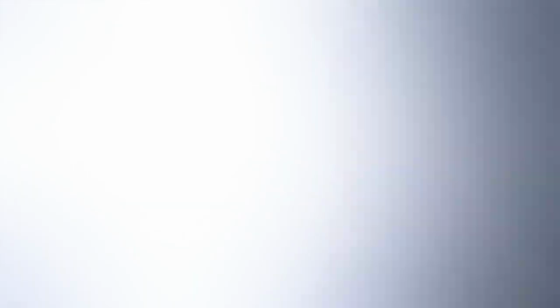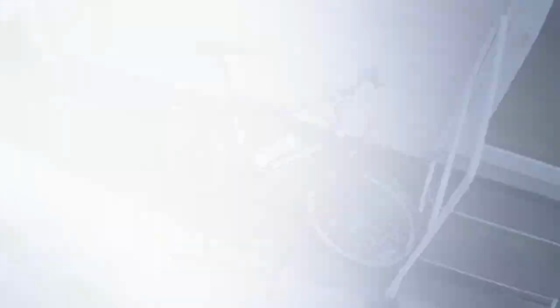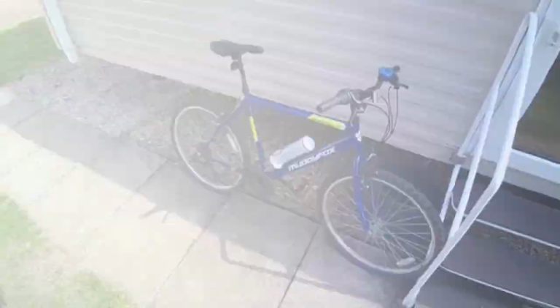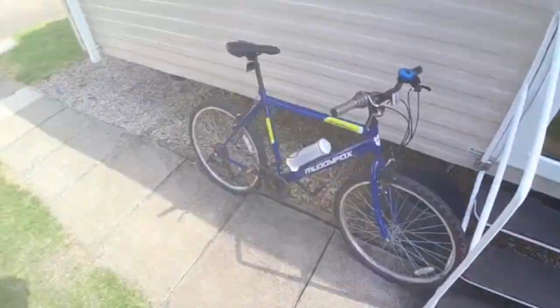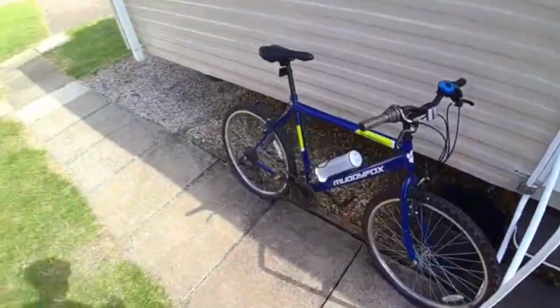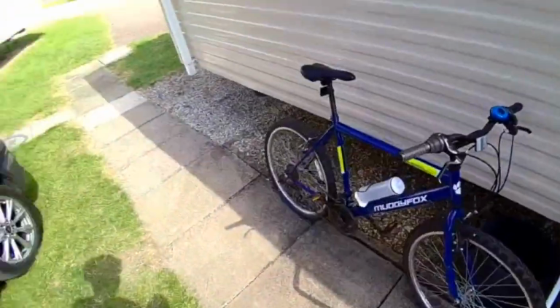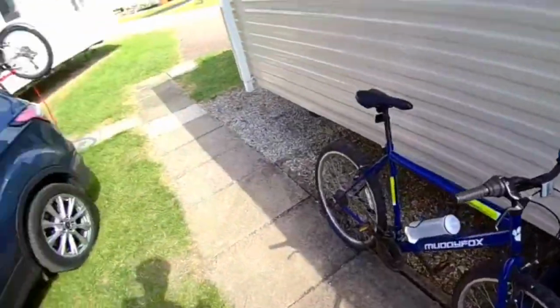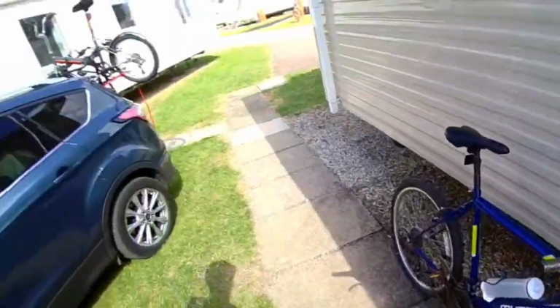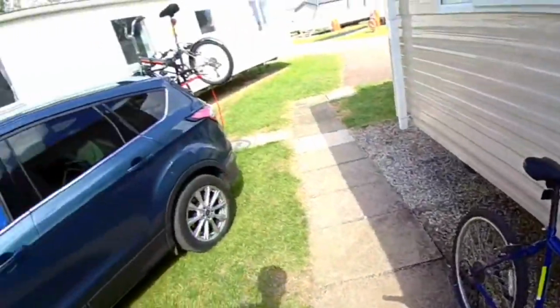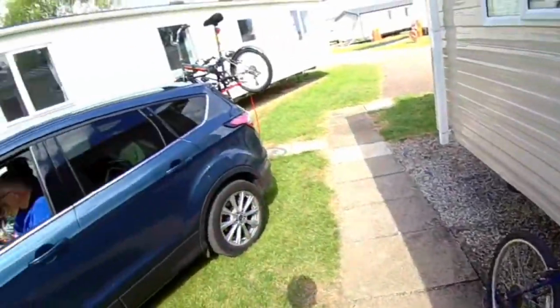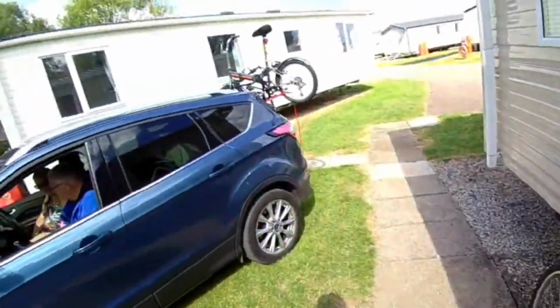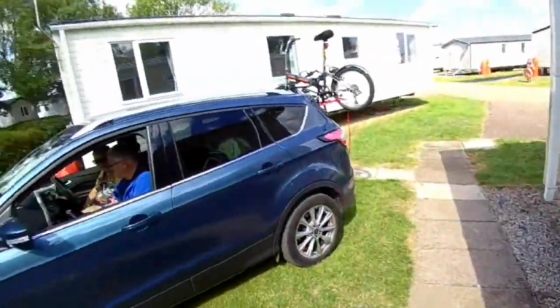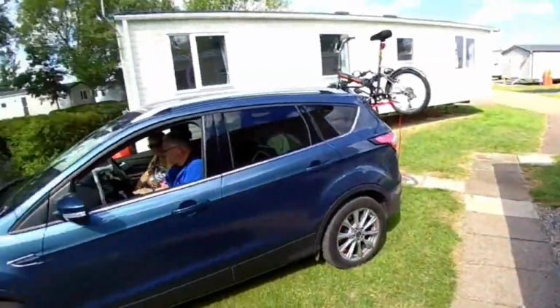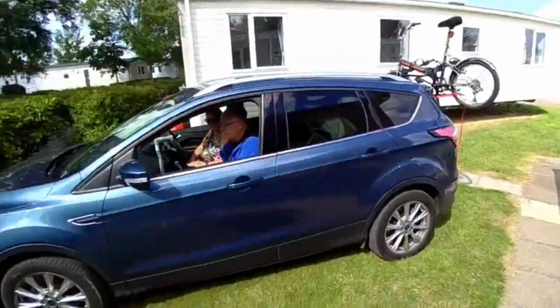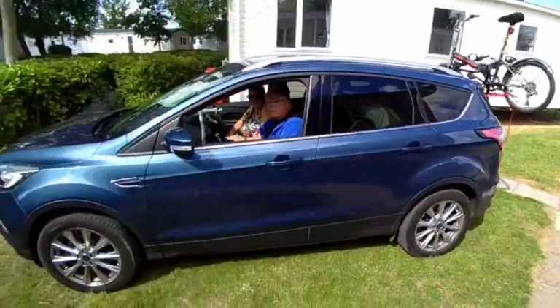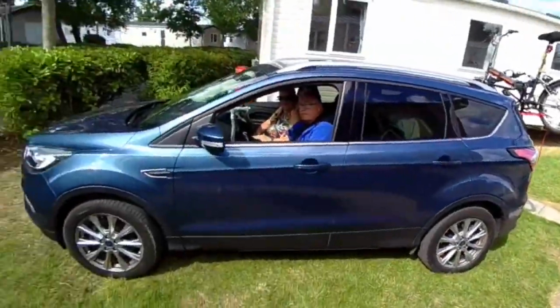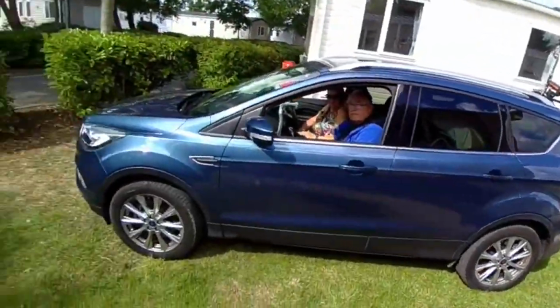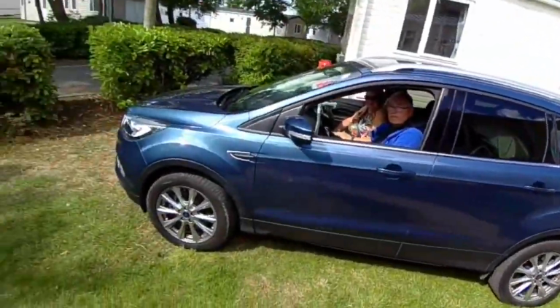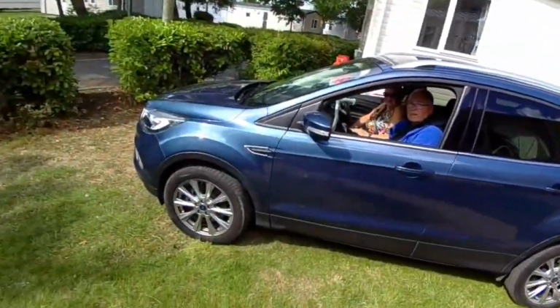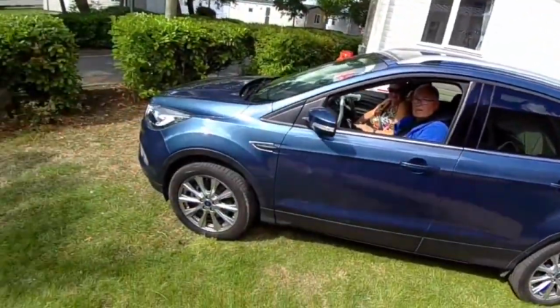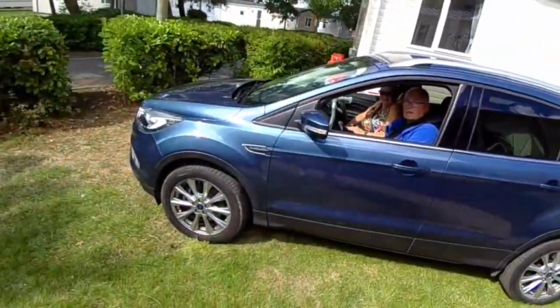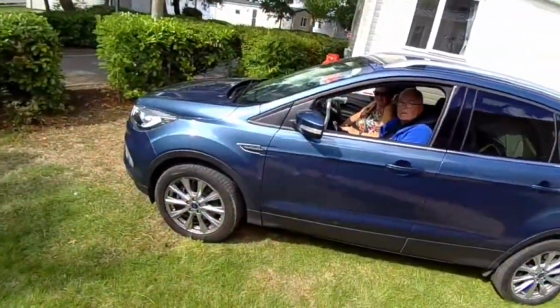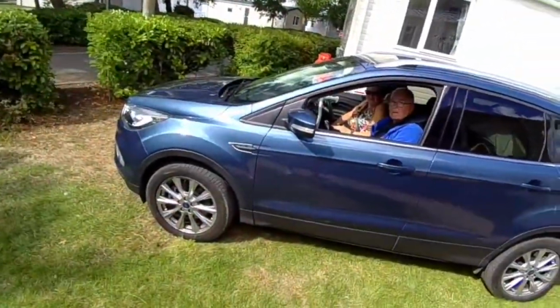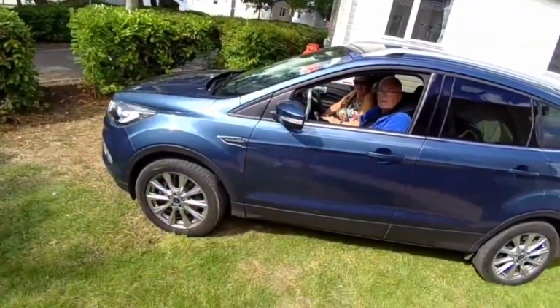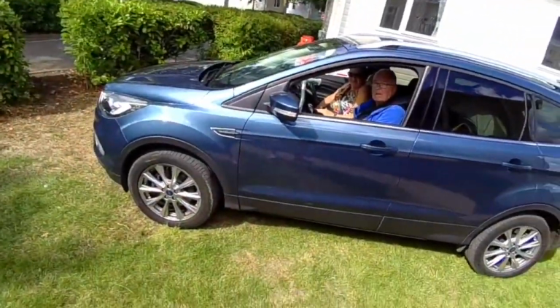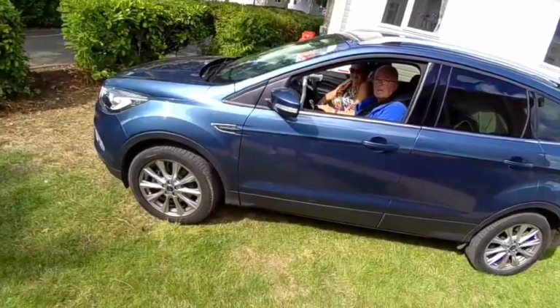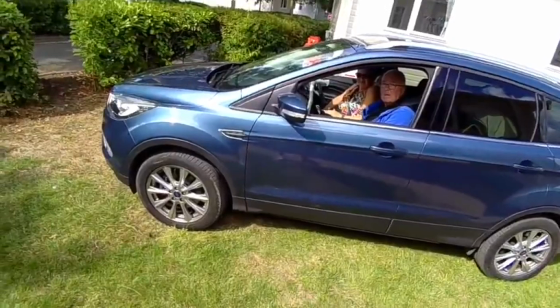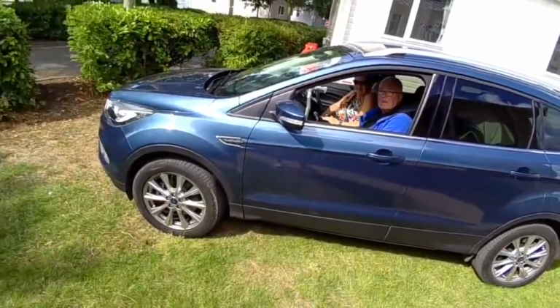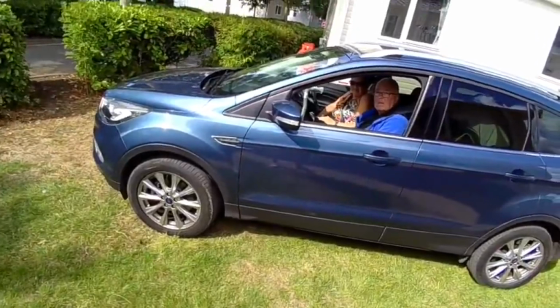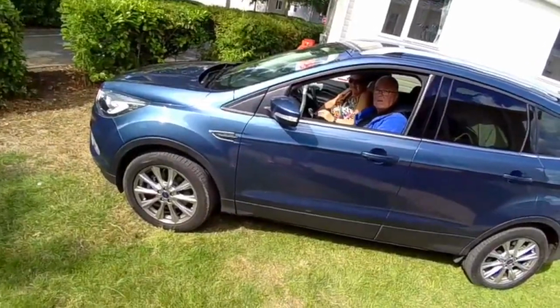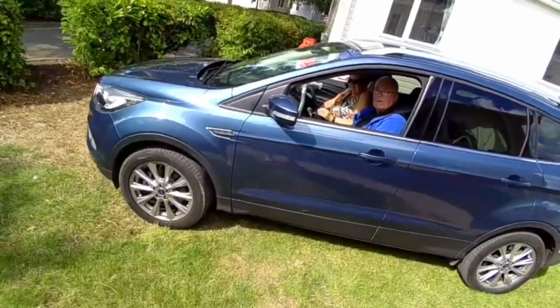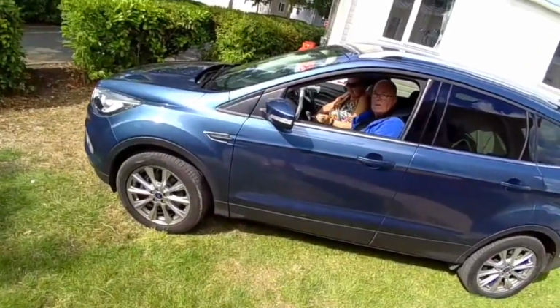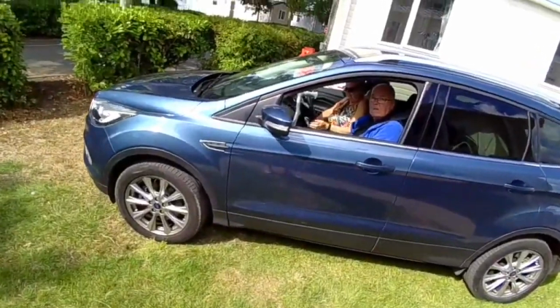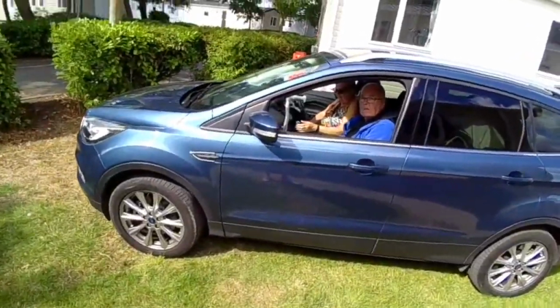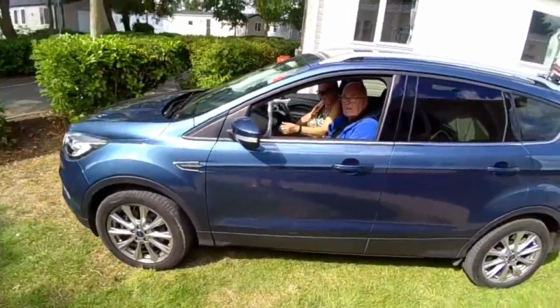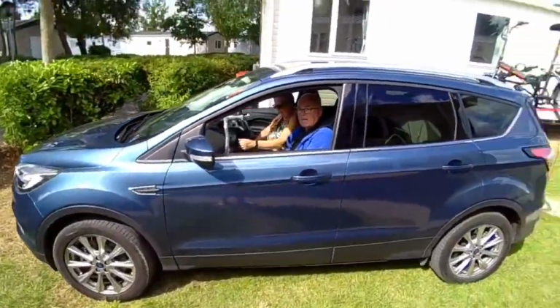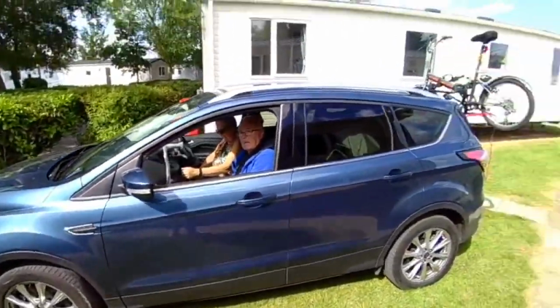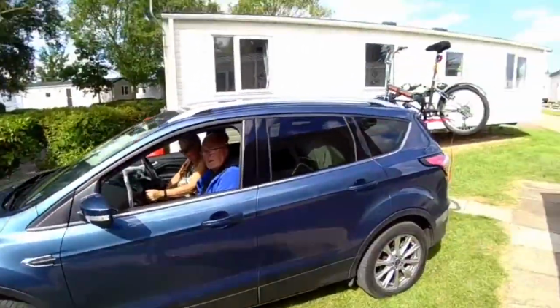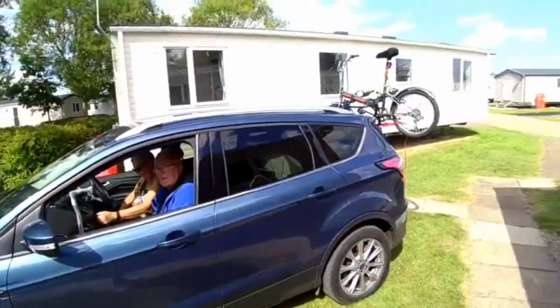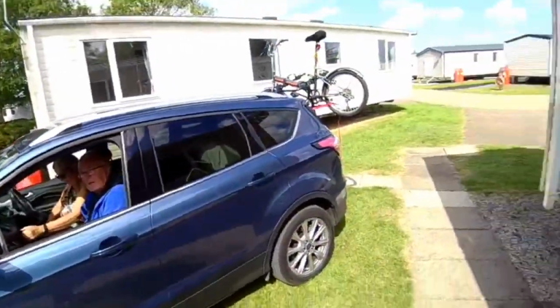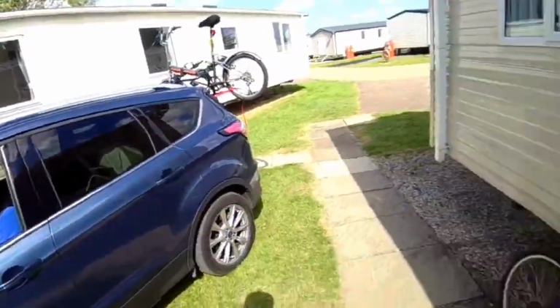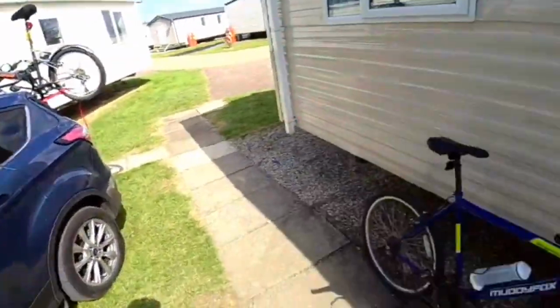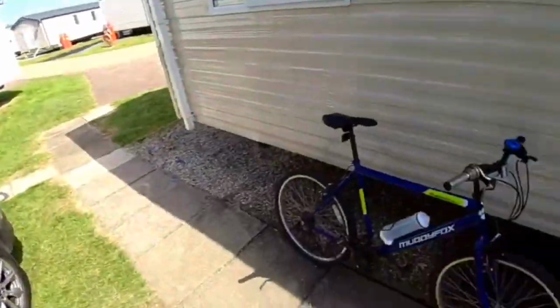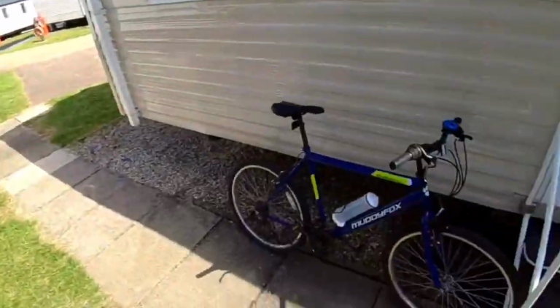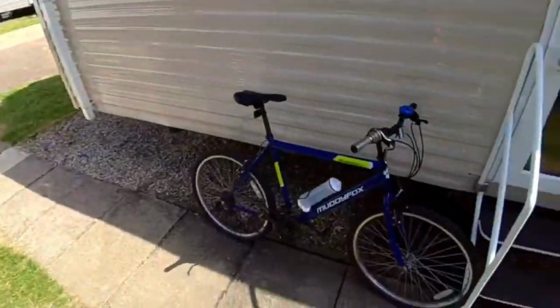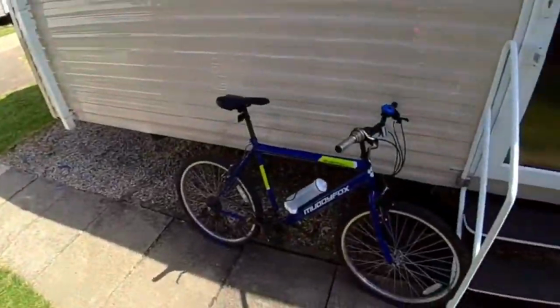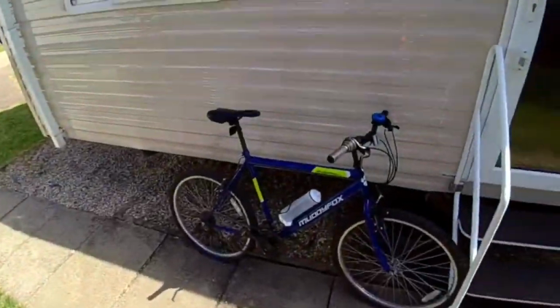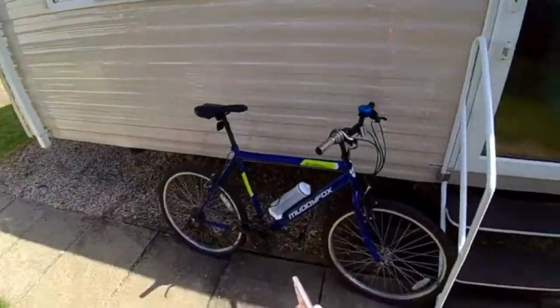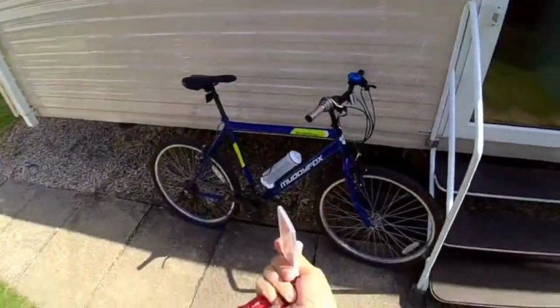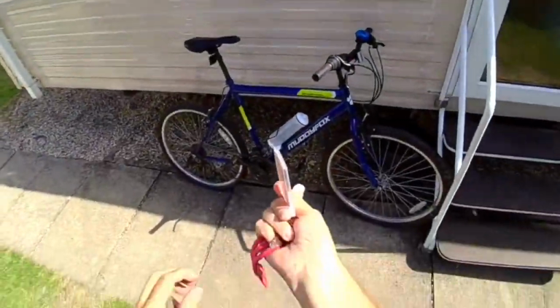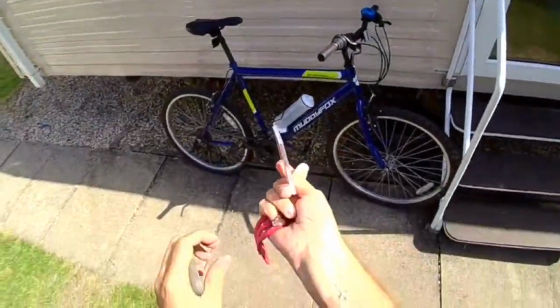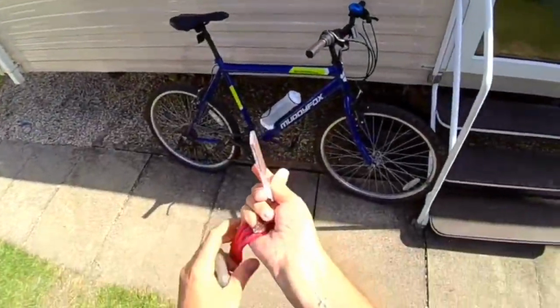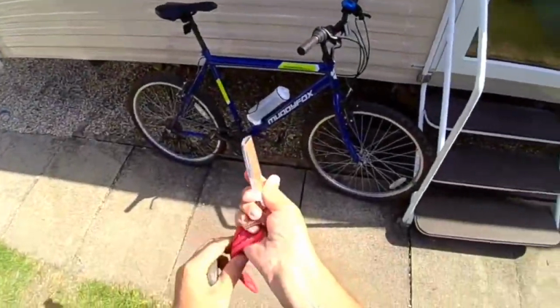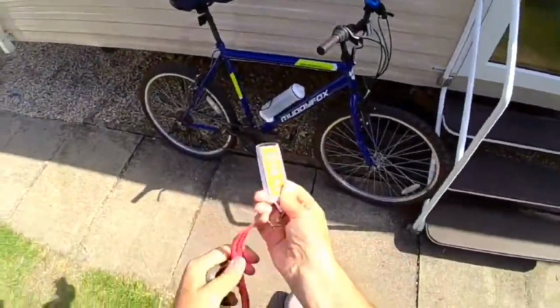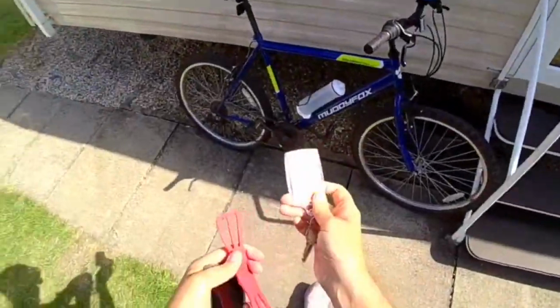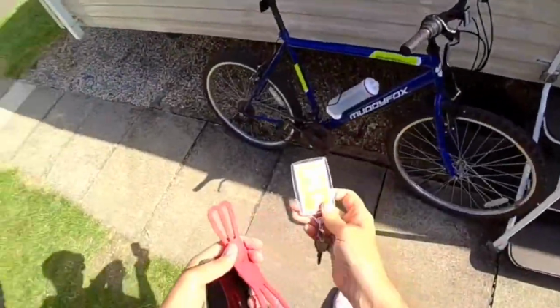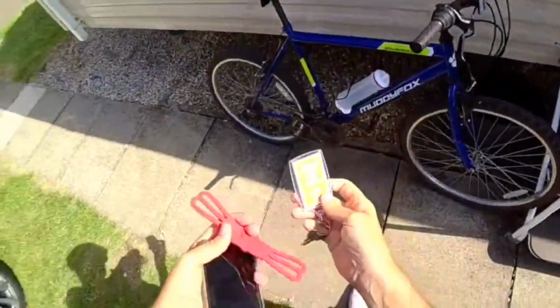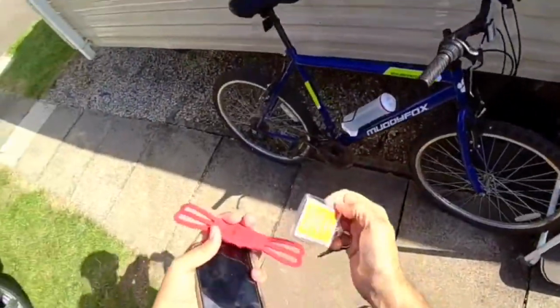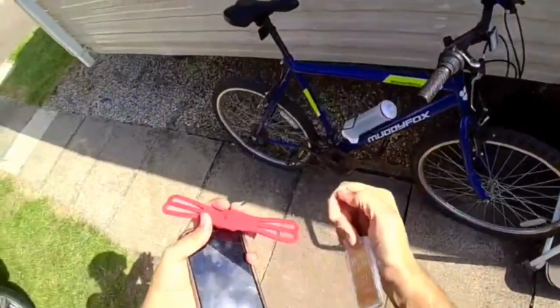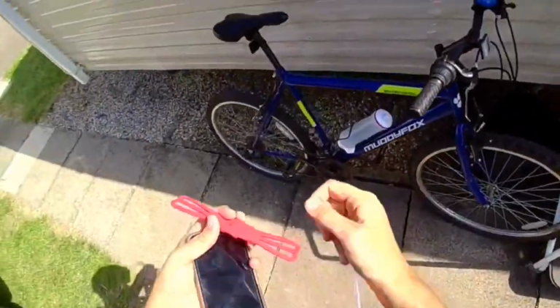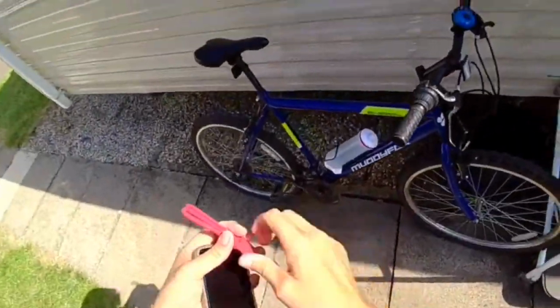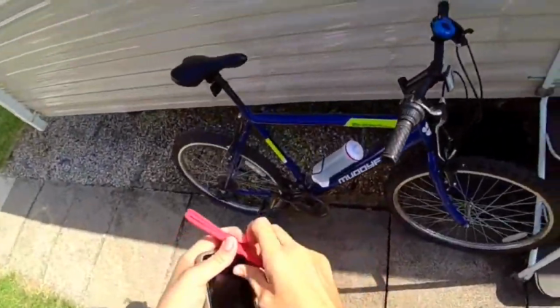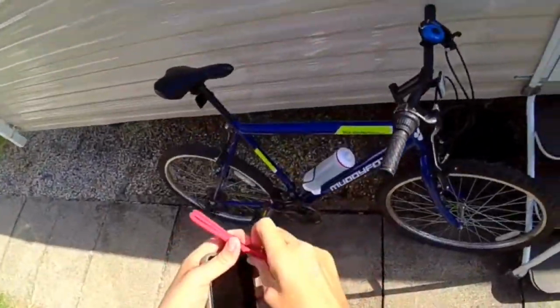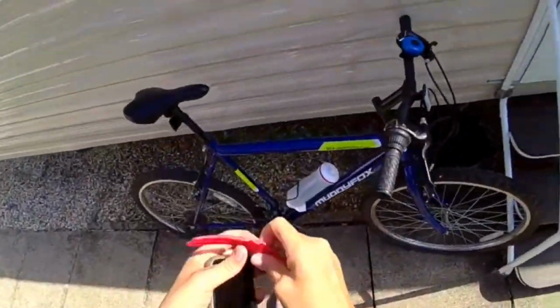Before we go to Great Yarmouth, my mum's going to cycle into Clacton and I'm going to bike there. Let's go.